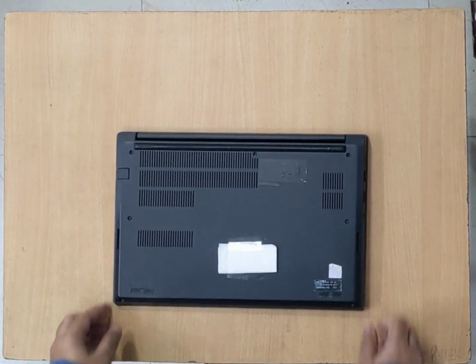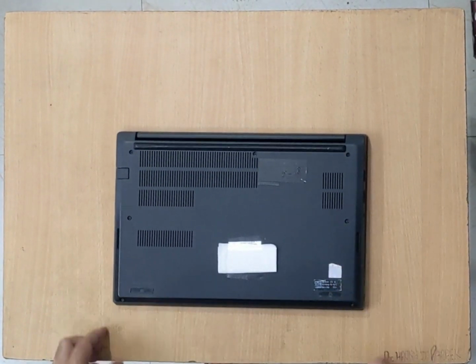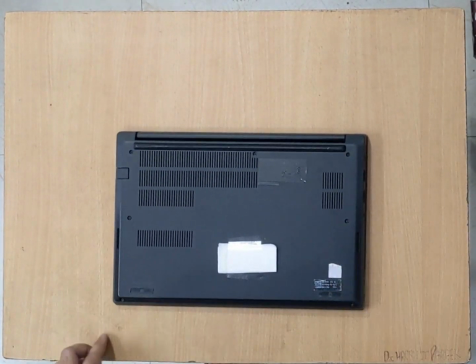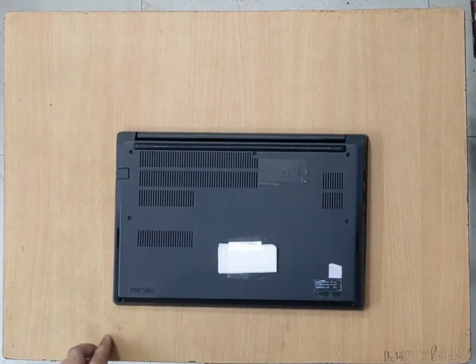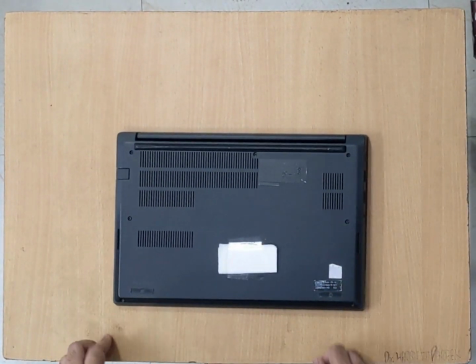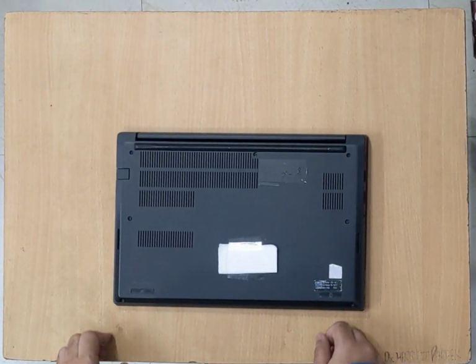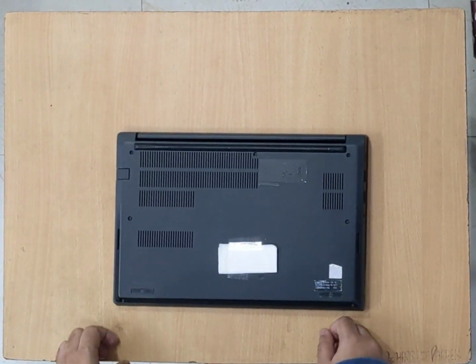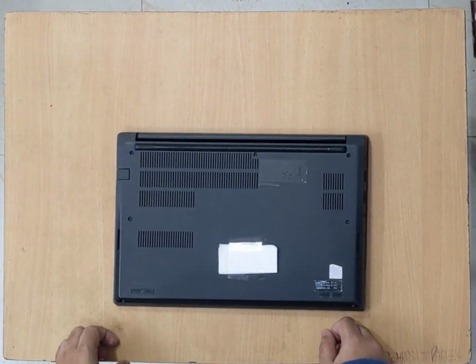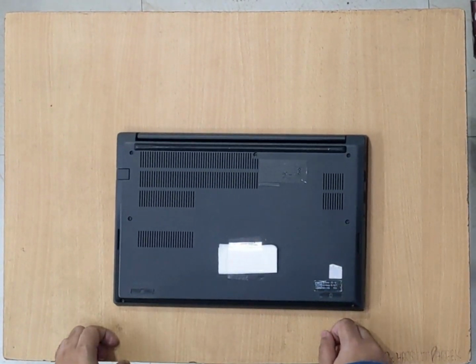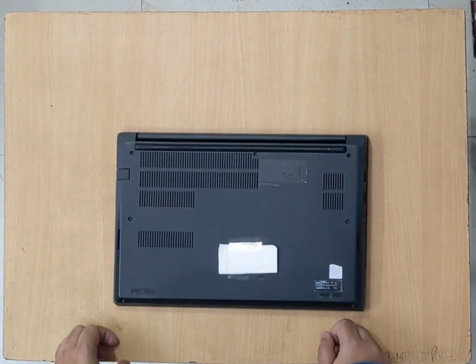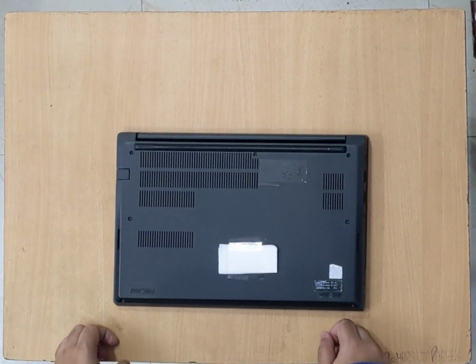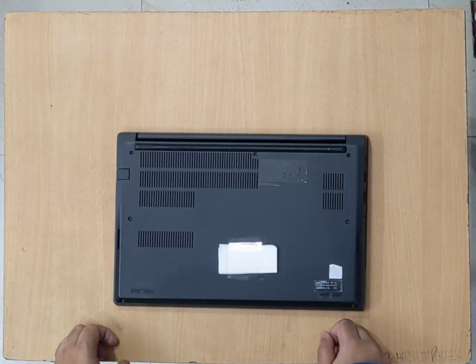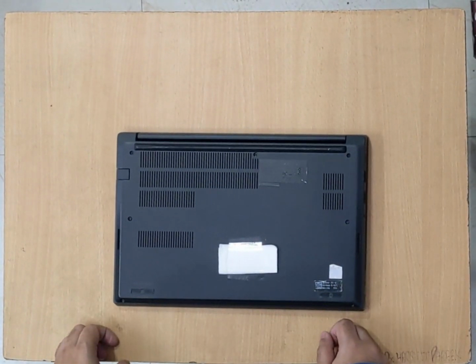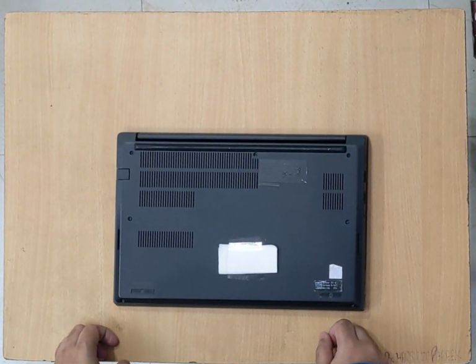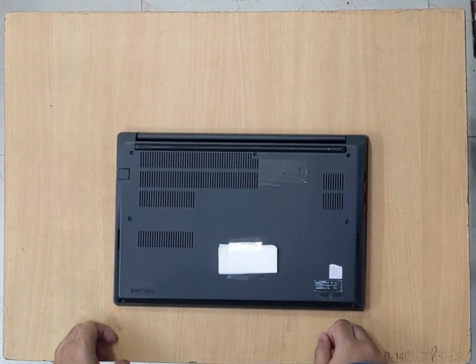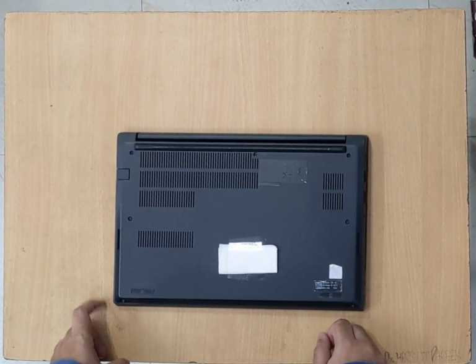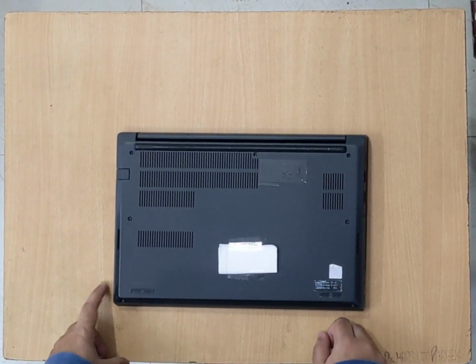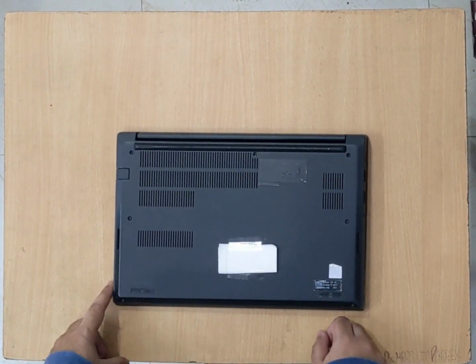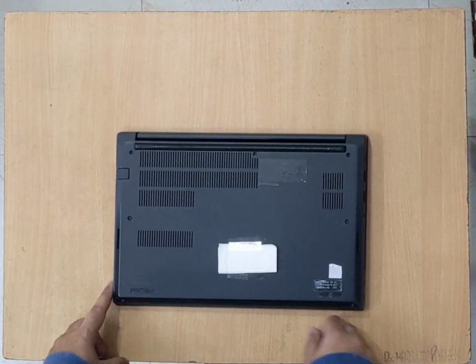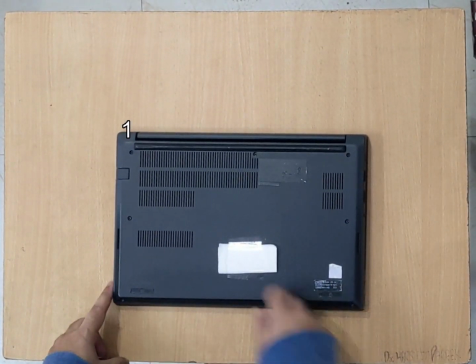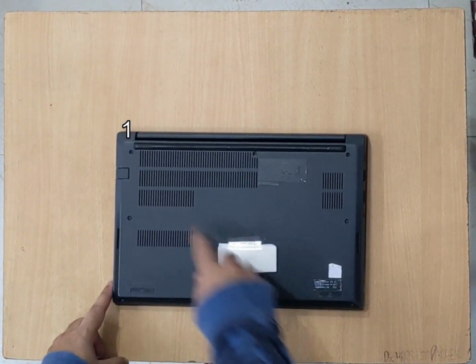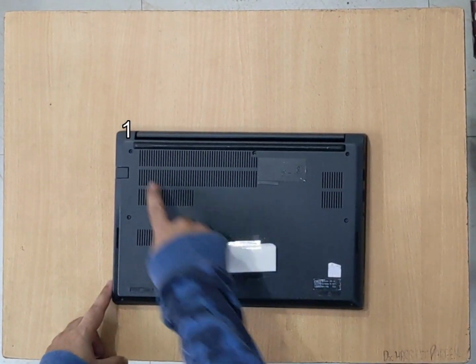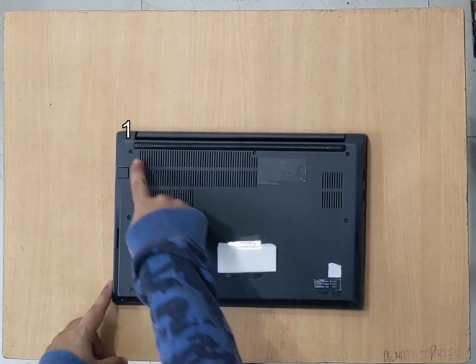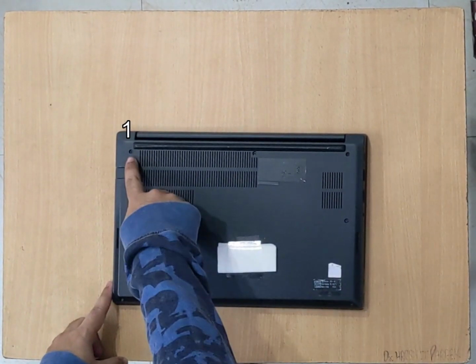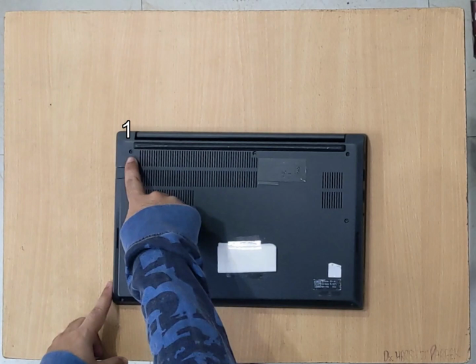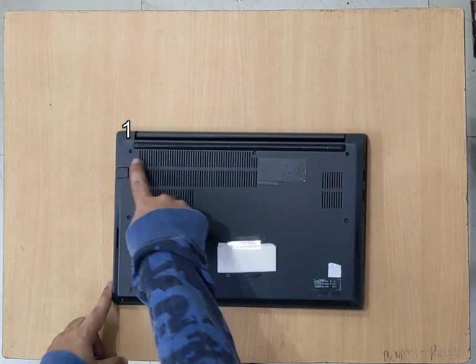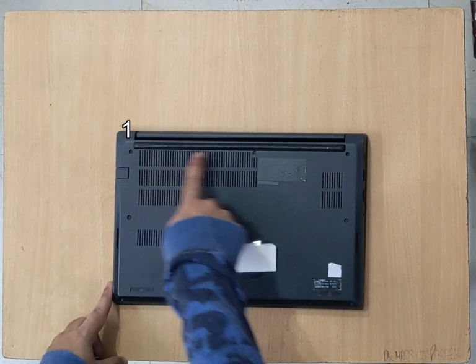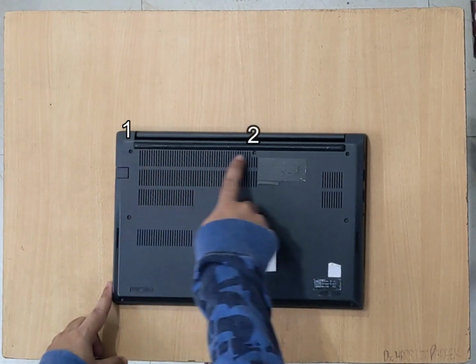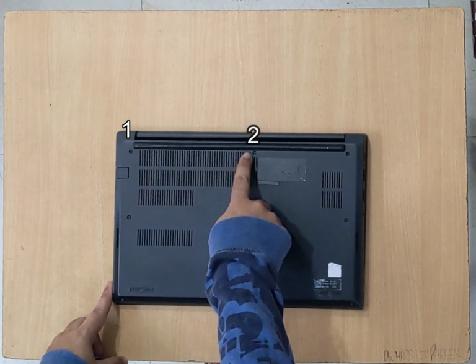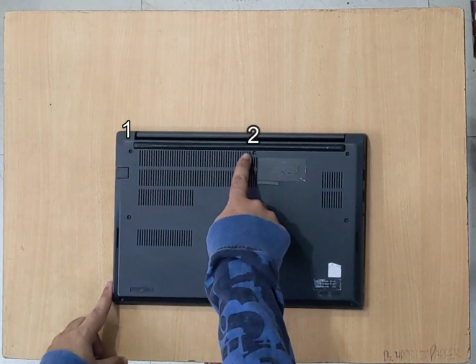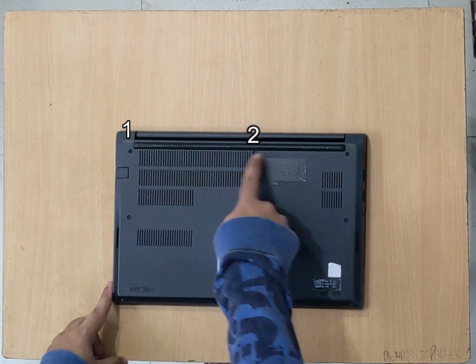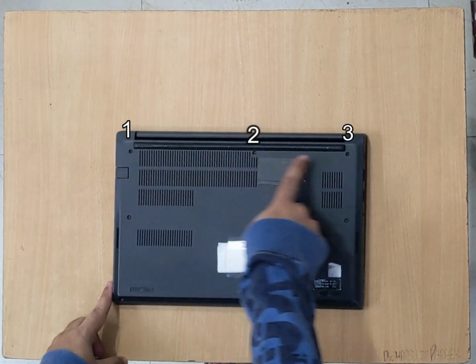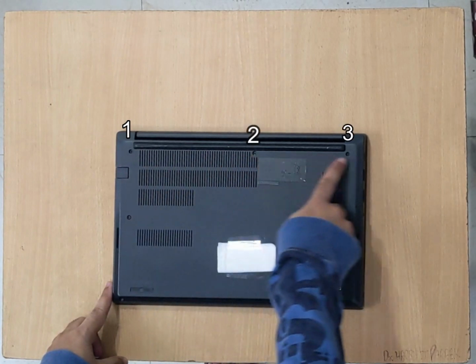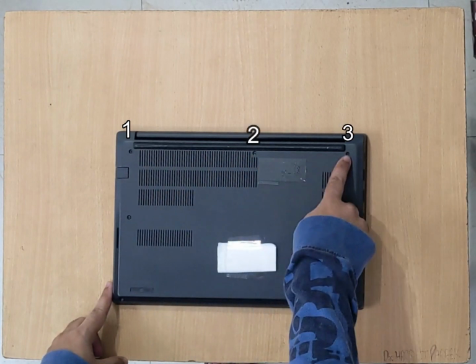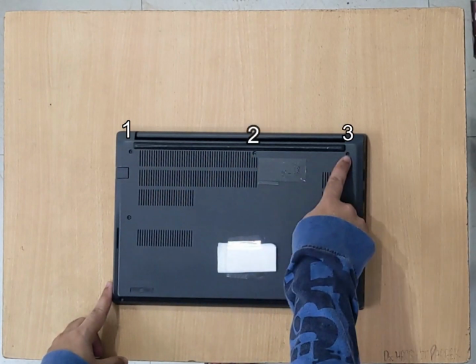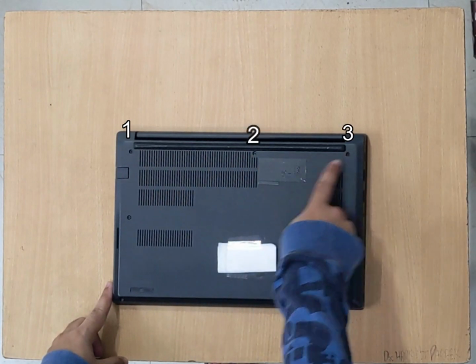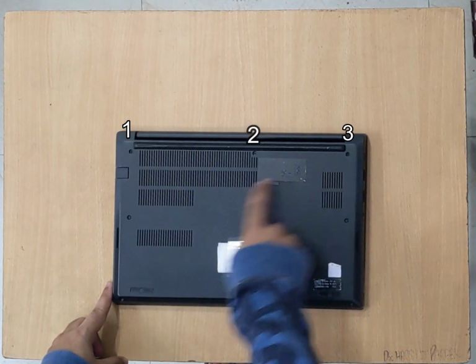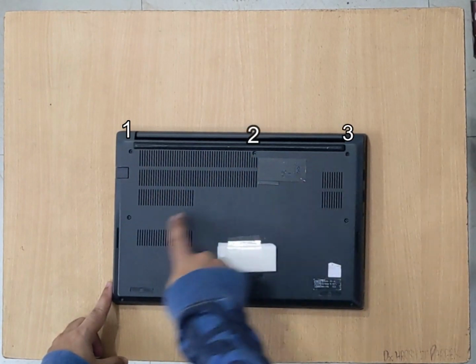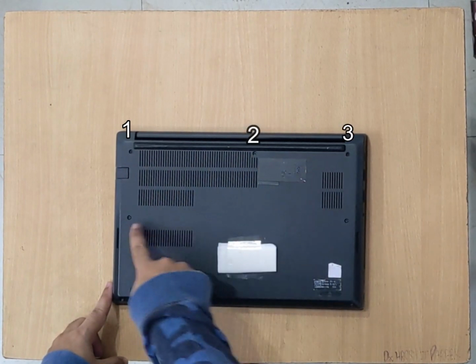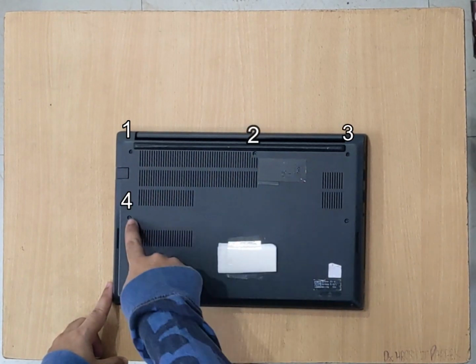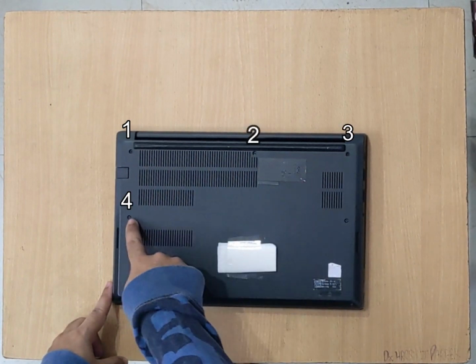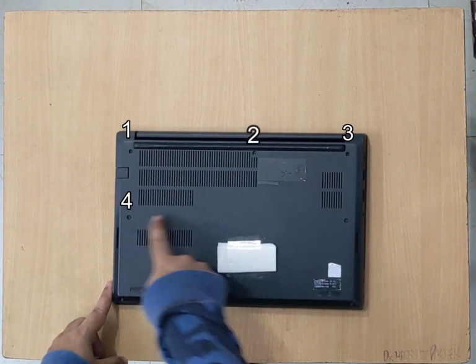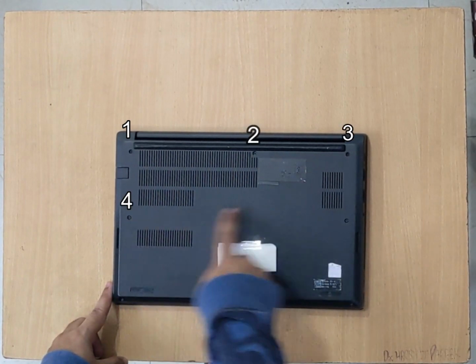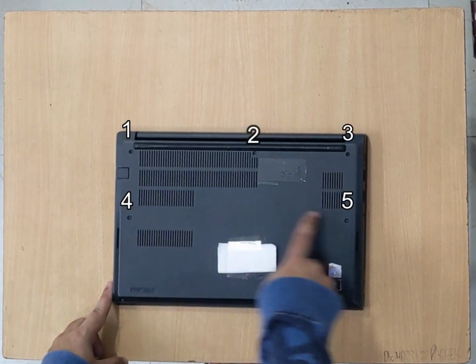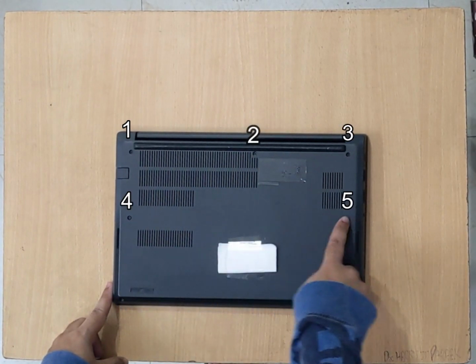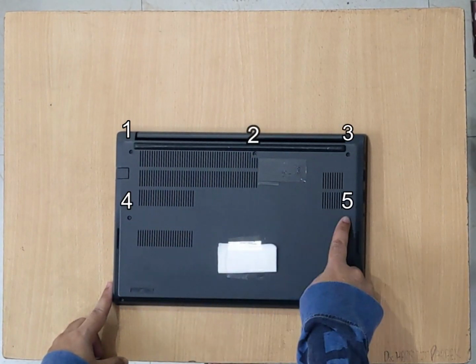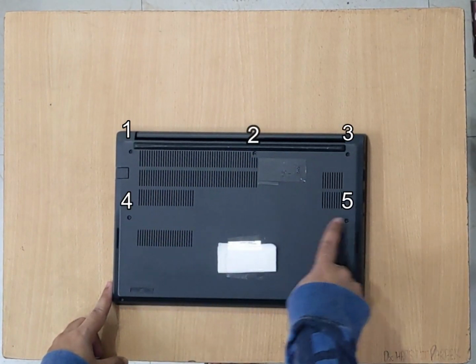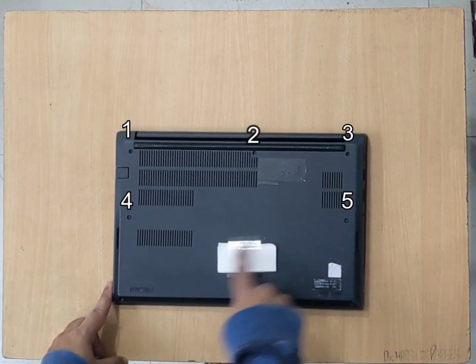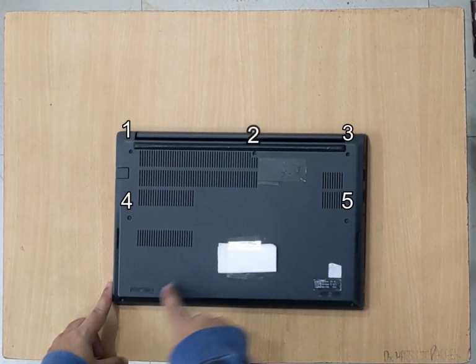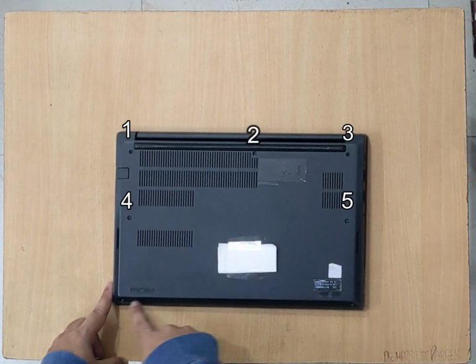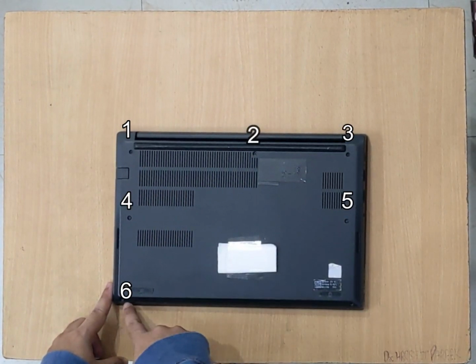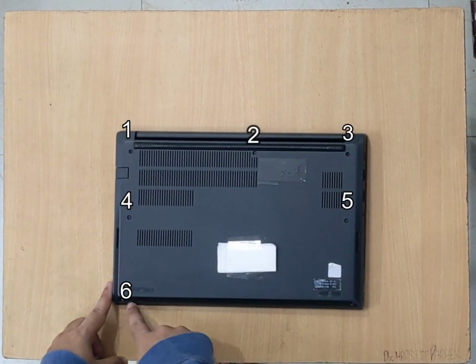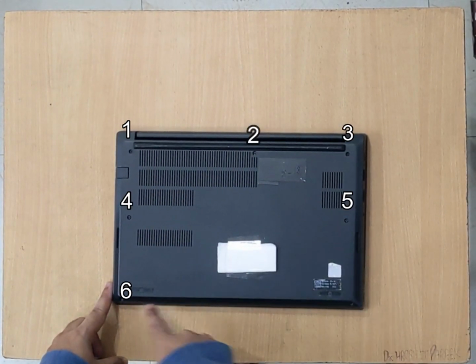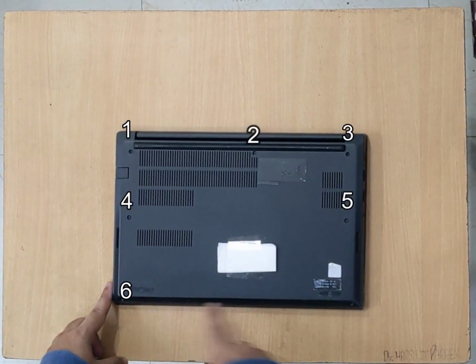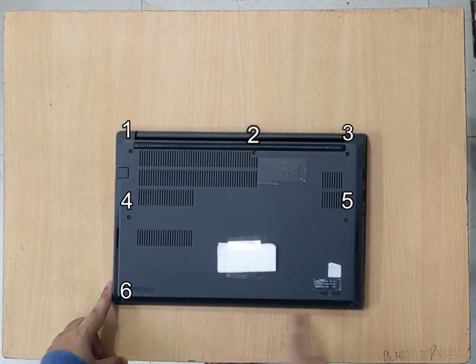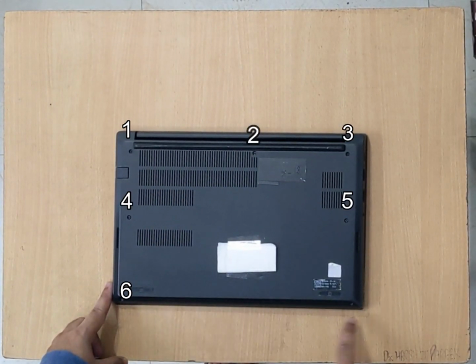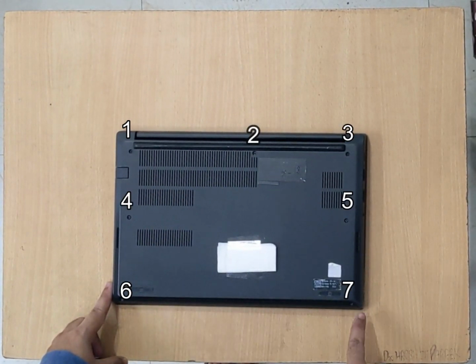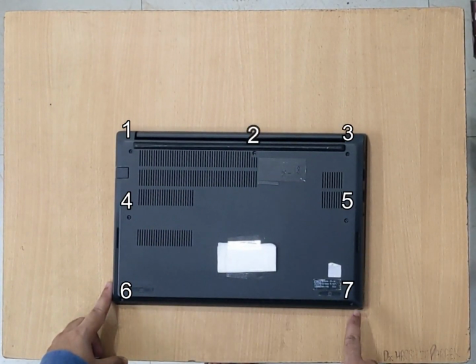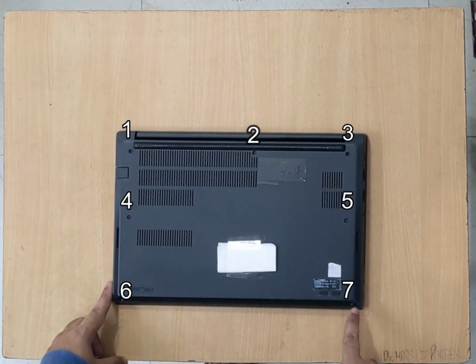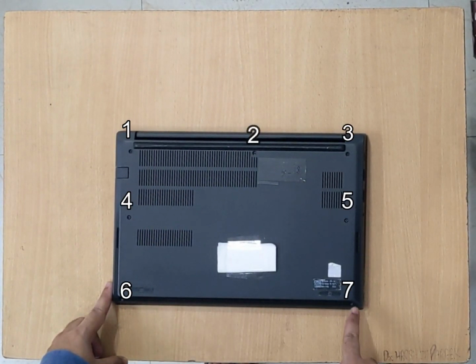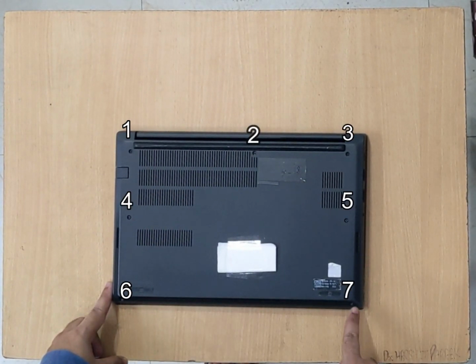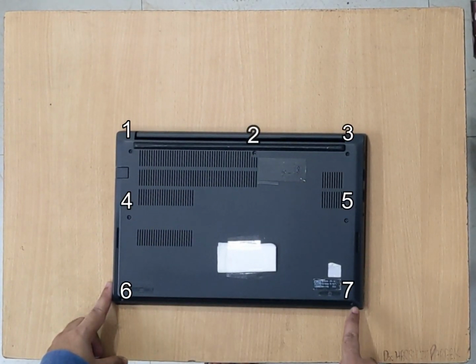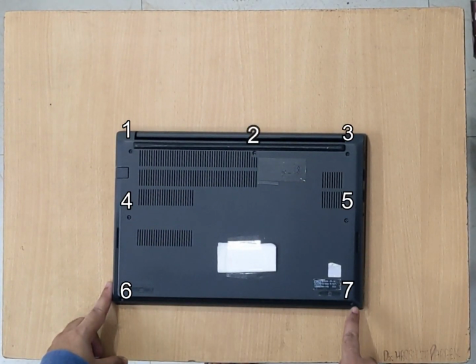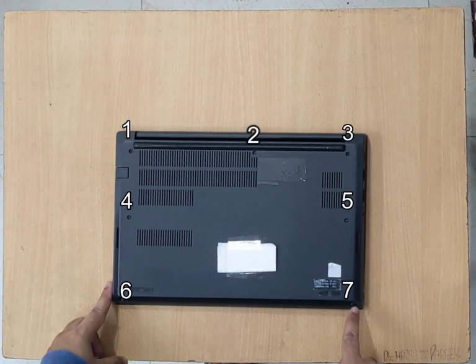We have to remove these 7 screws: 1, 2, 3, 4, 5, 6 and 7.